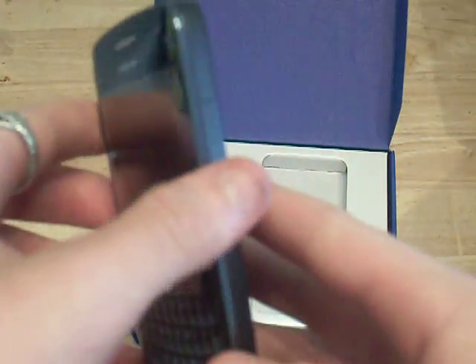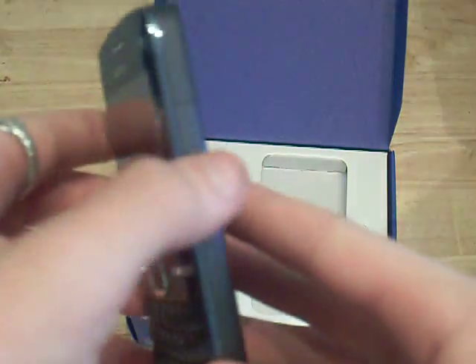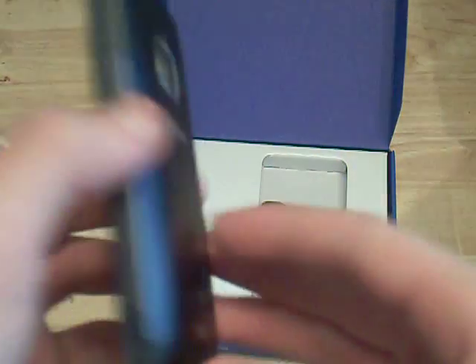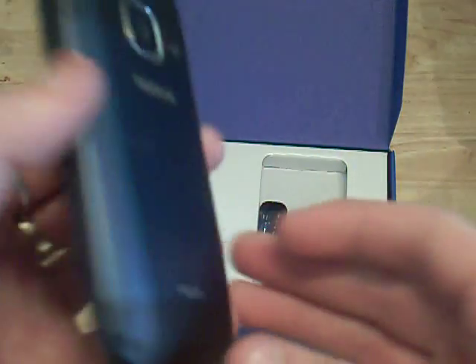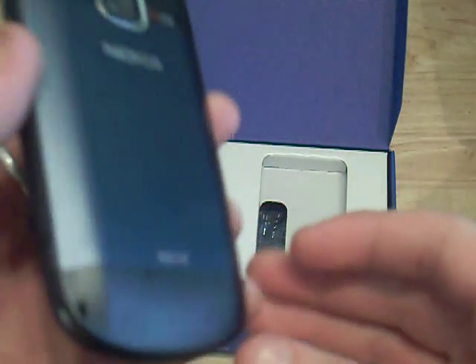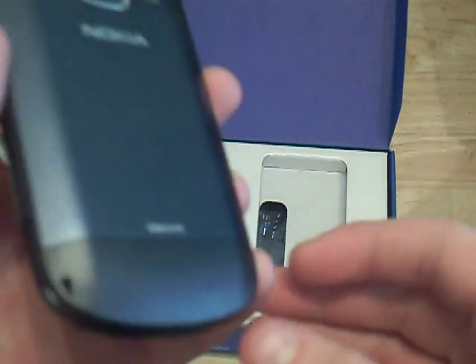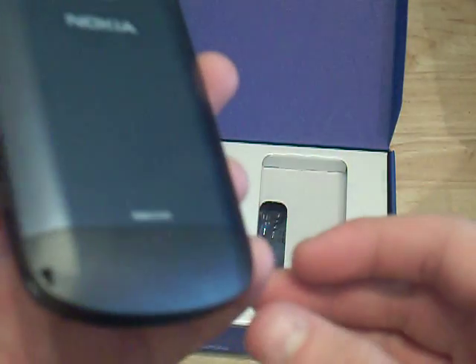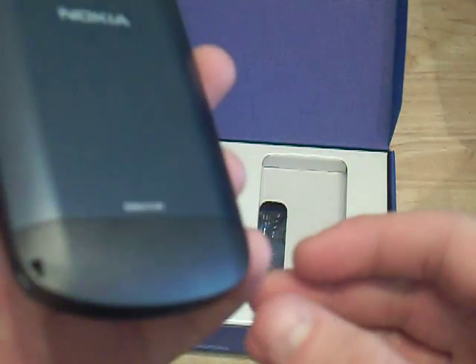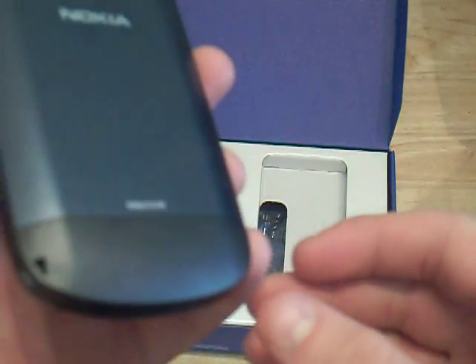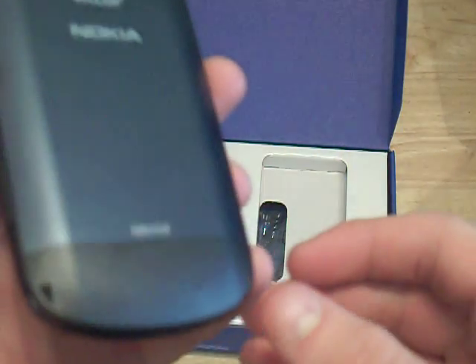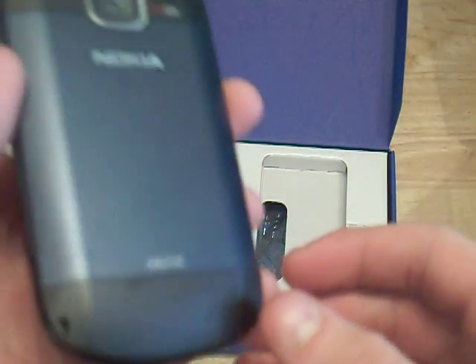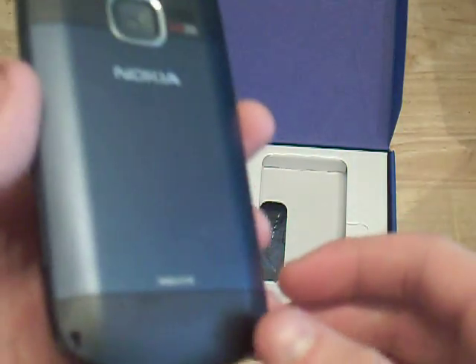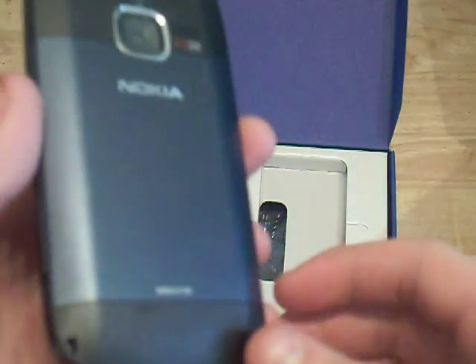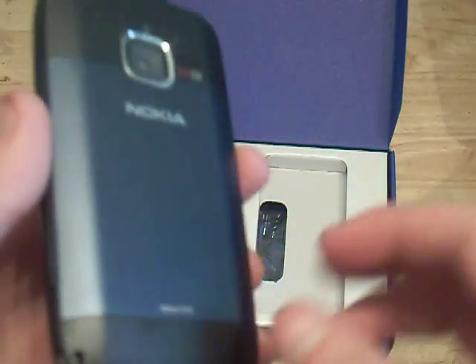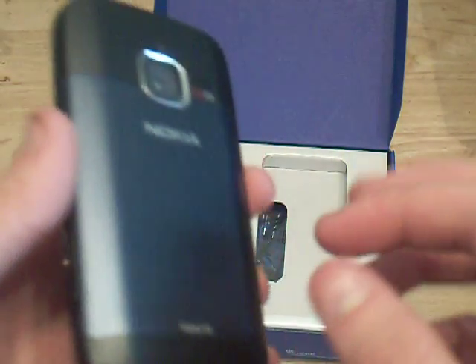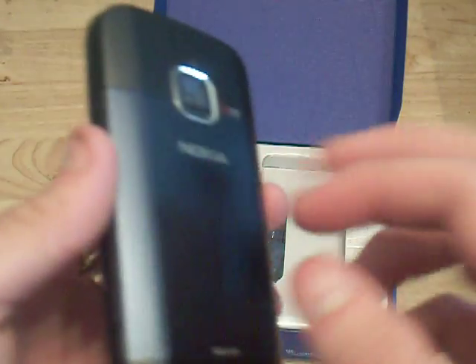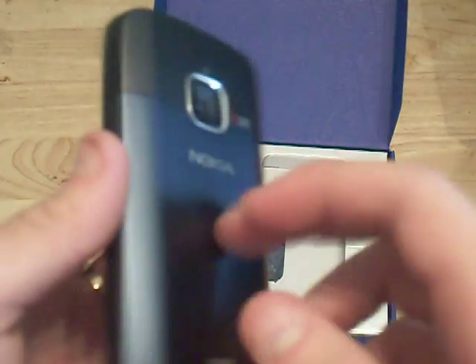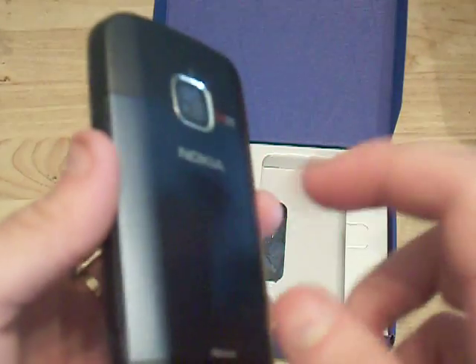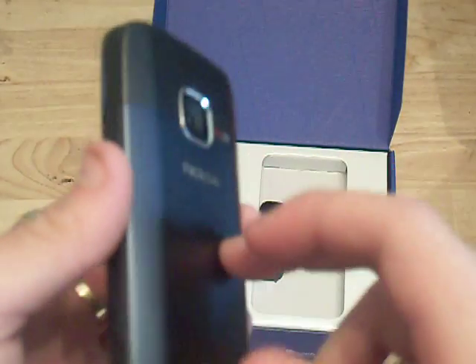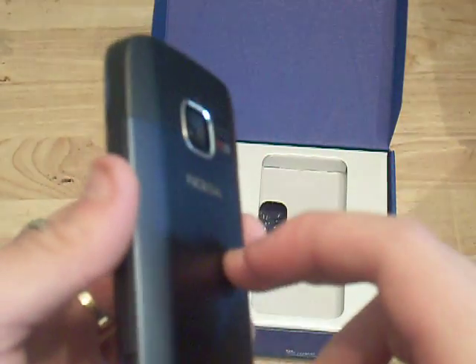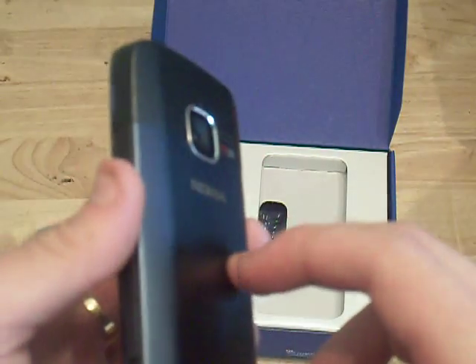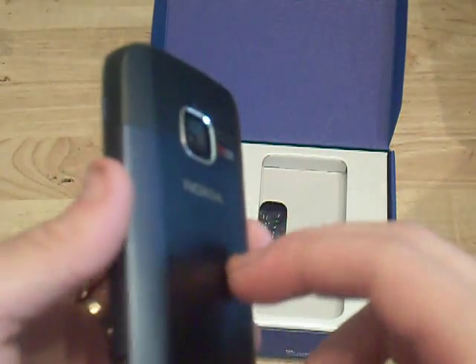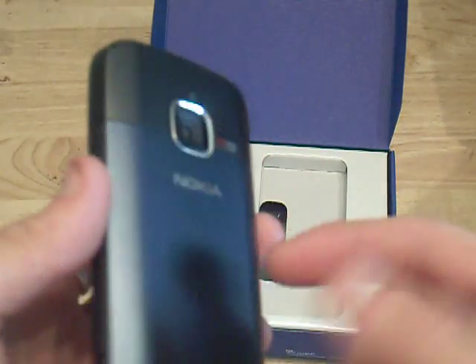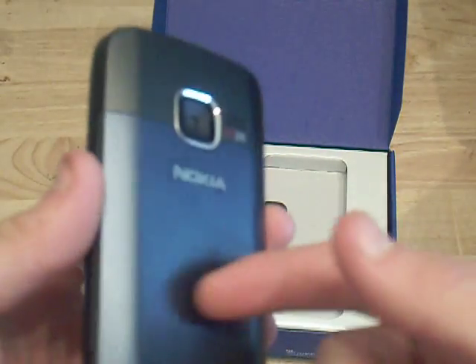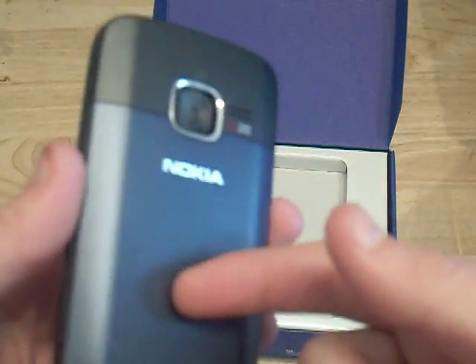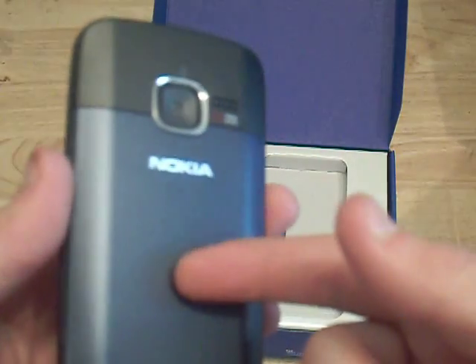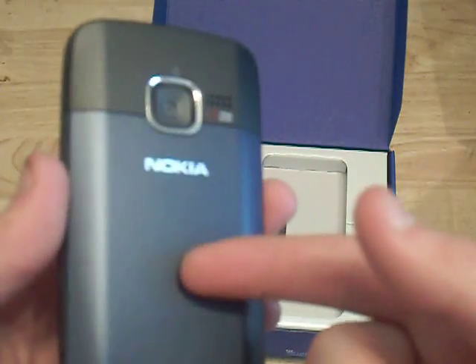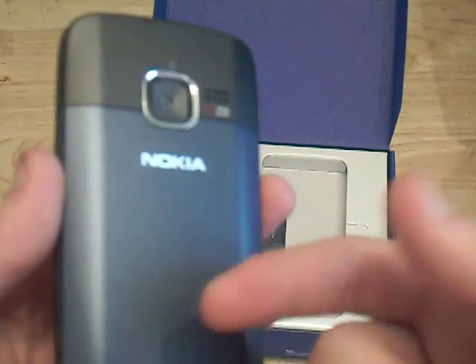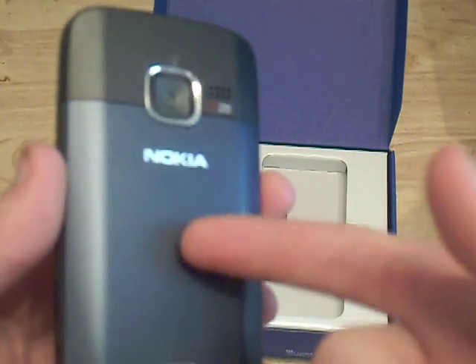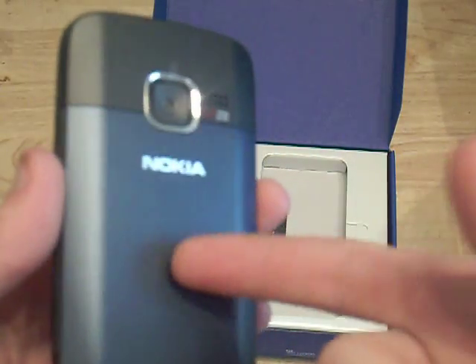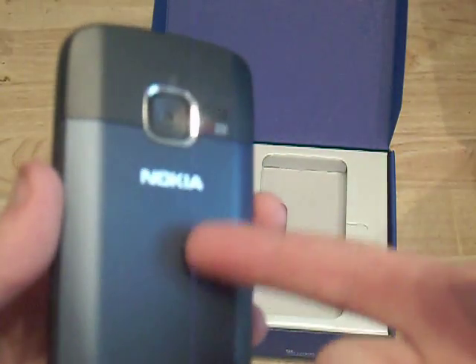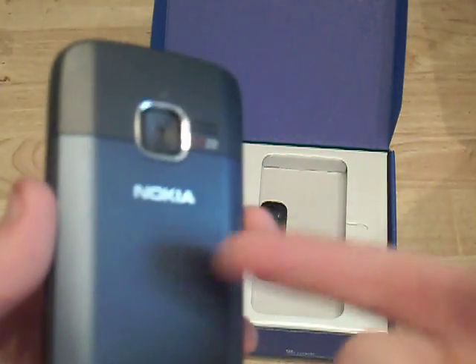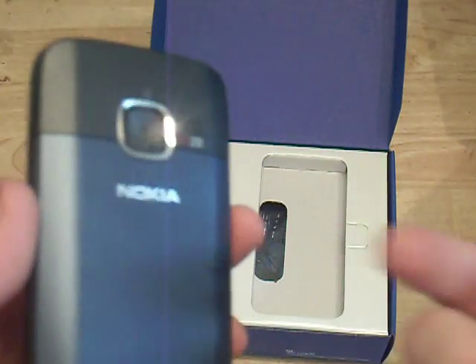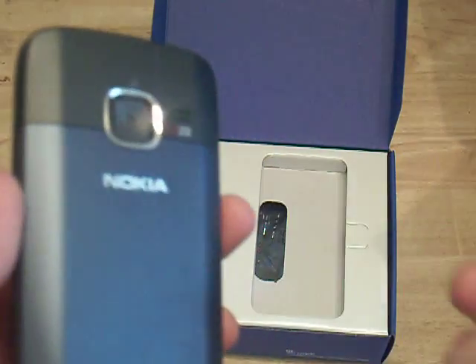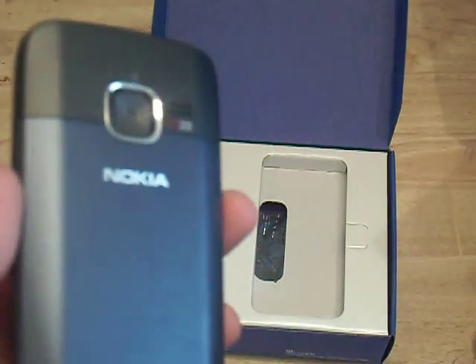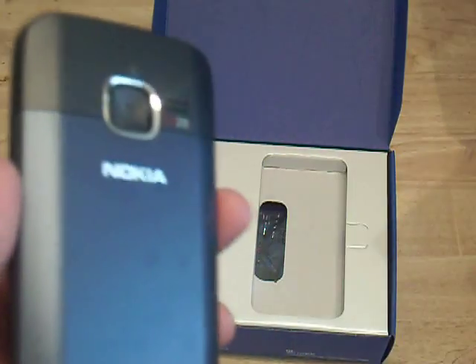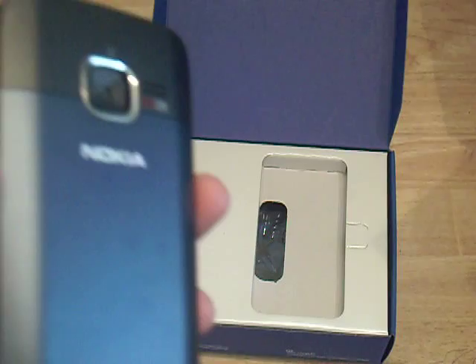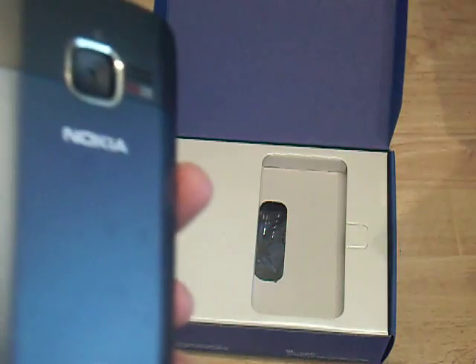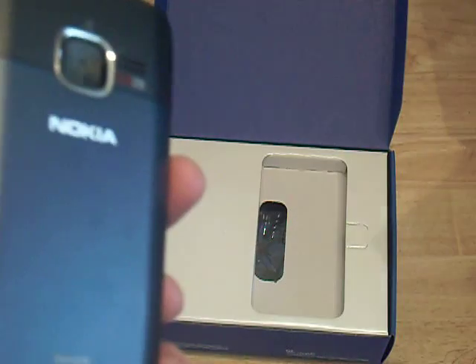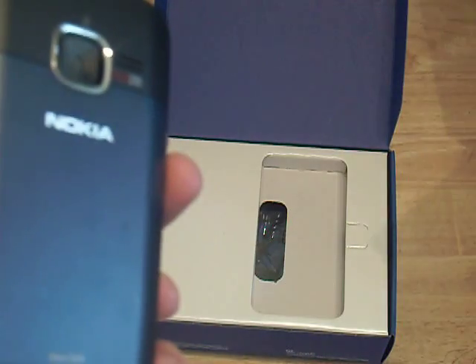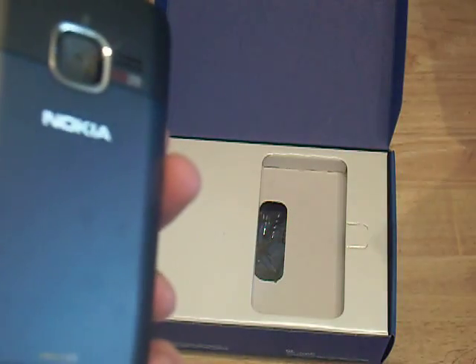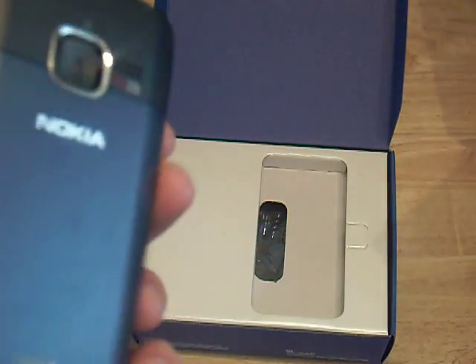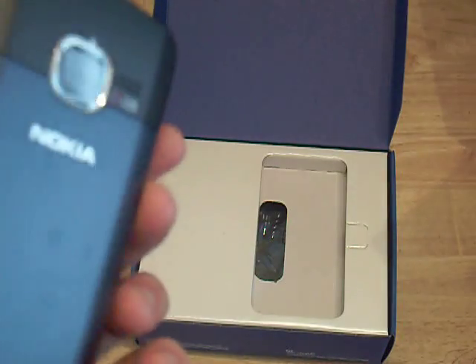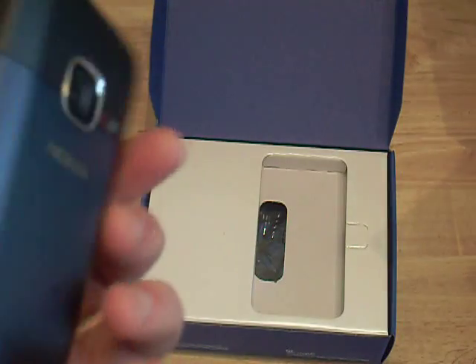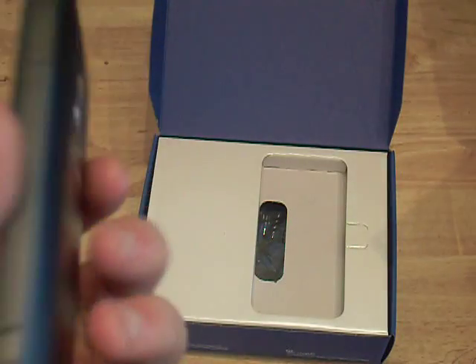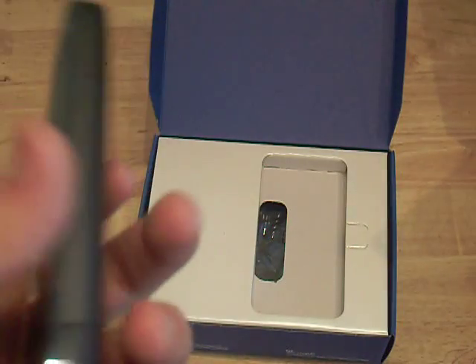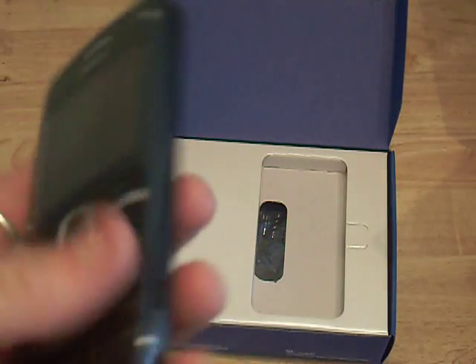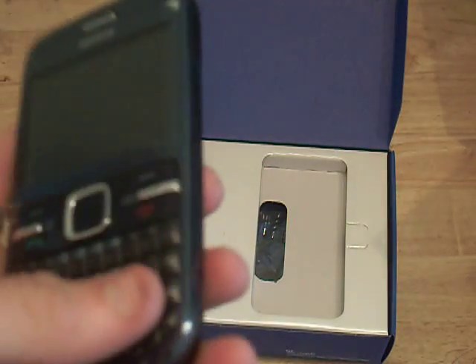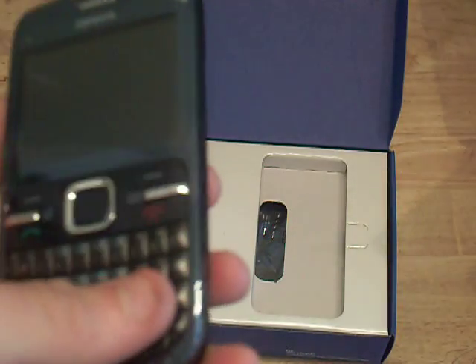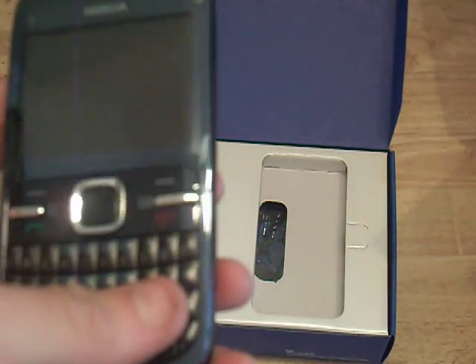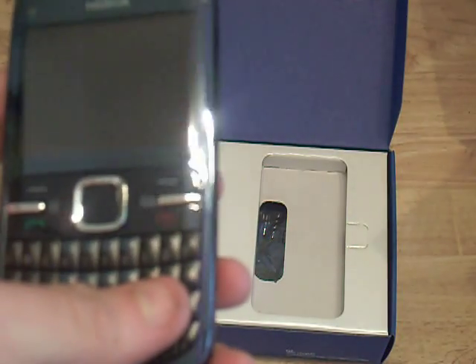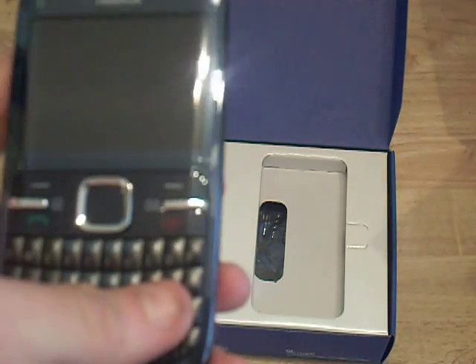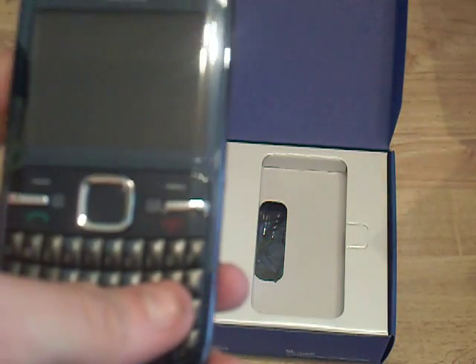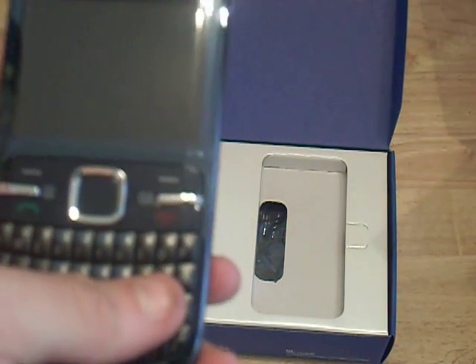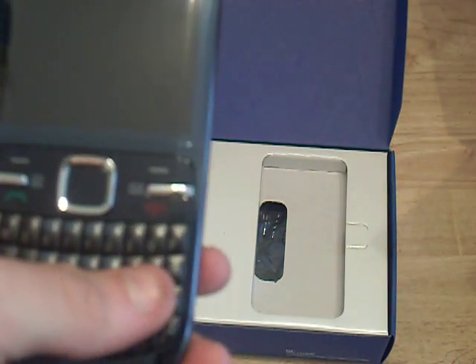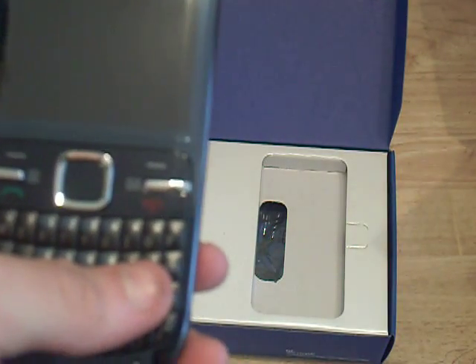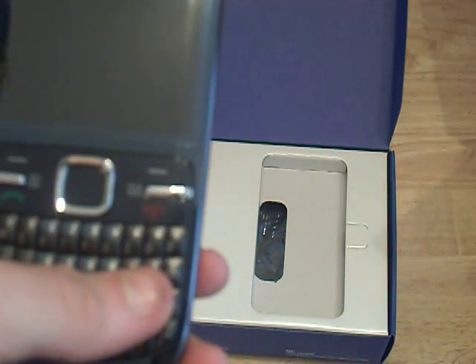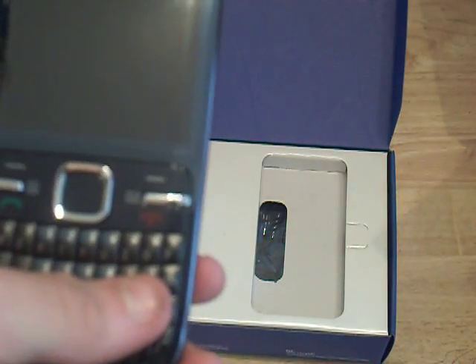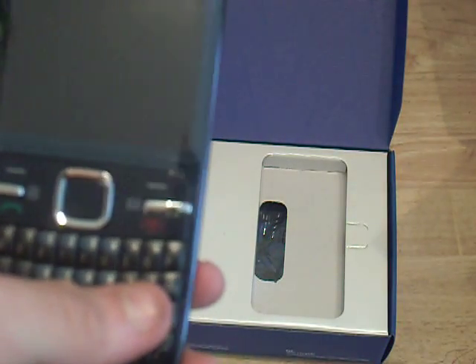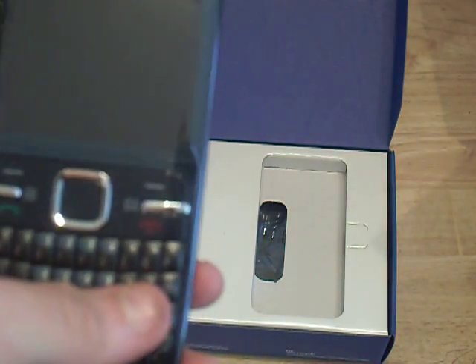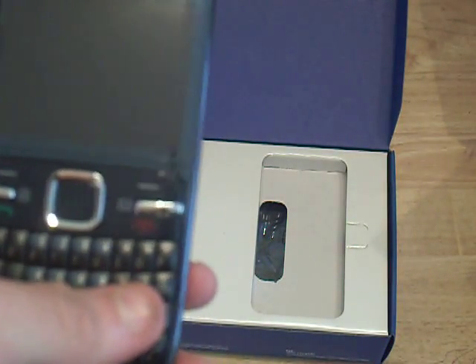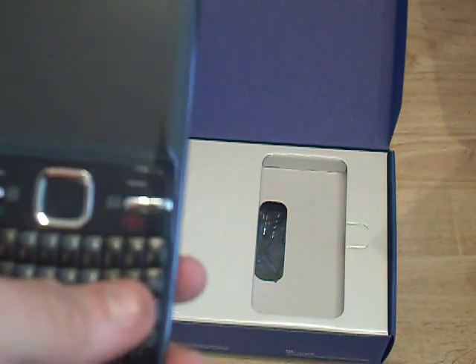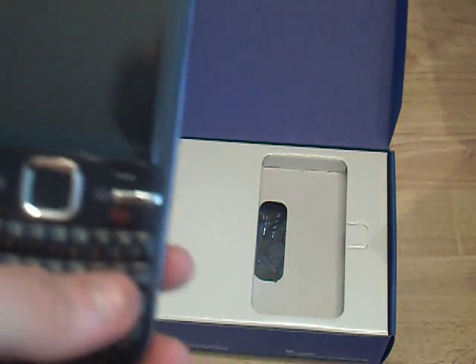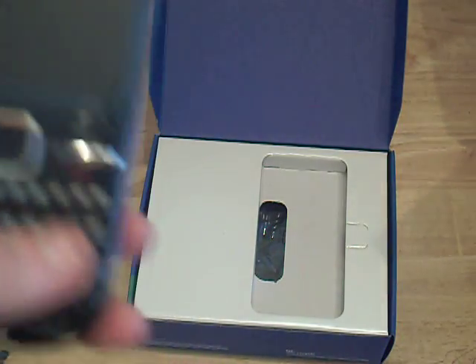I'm going to put that to the side for a second and get back to the unboxing.